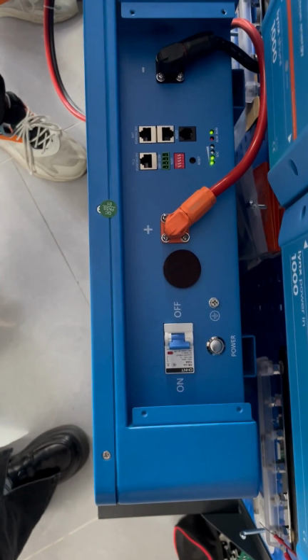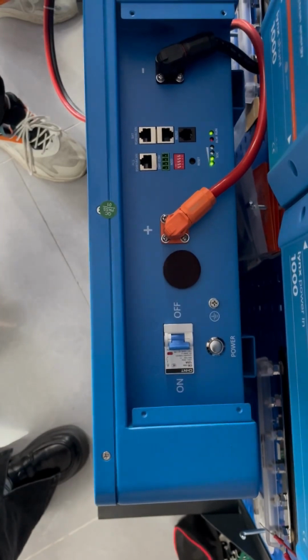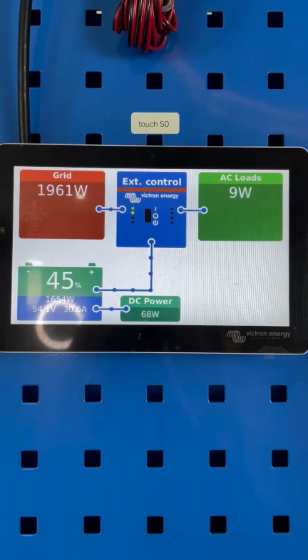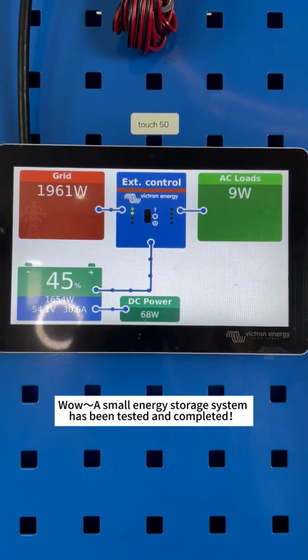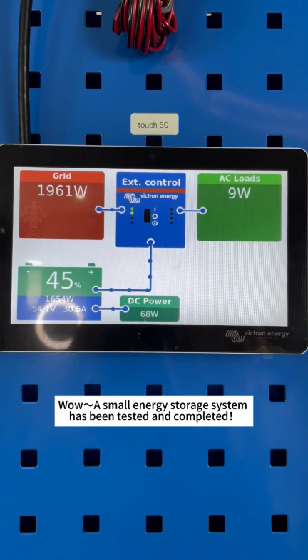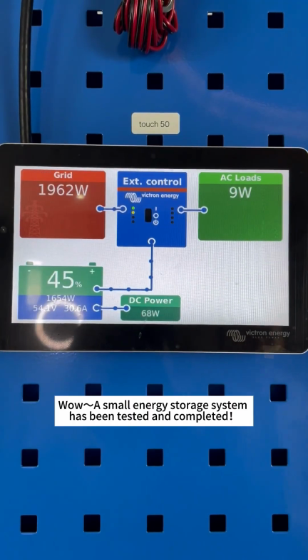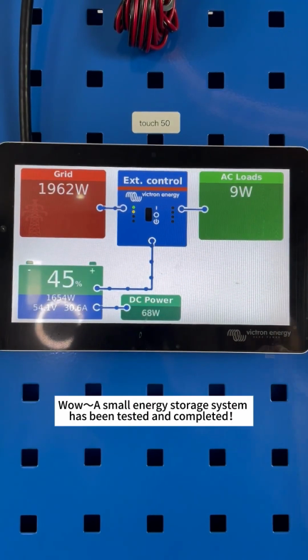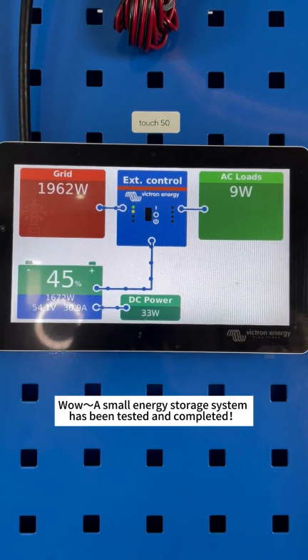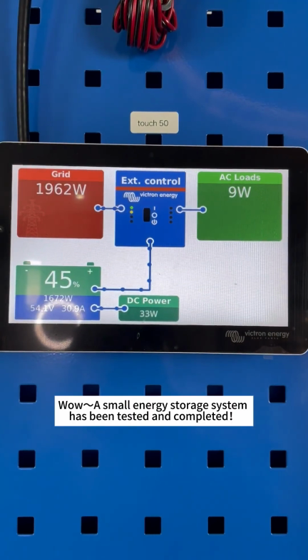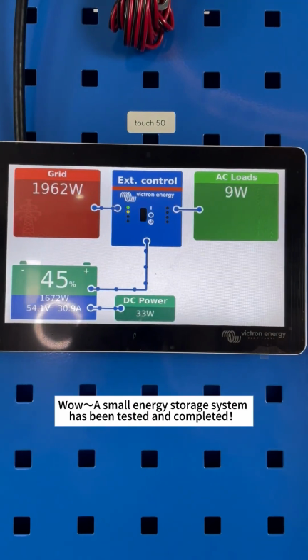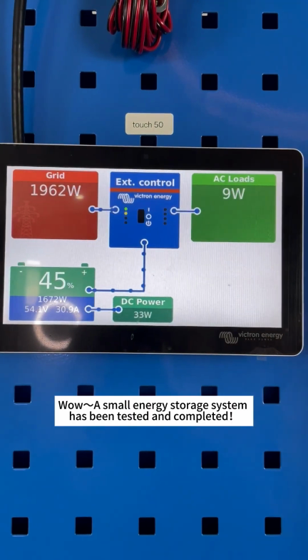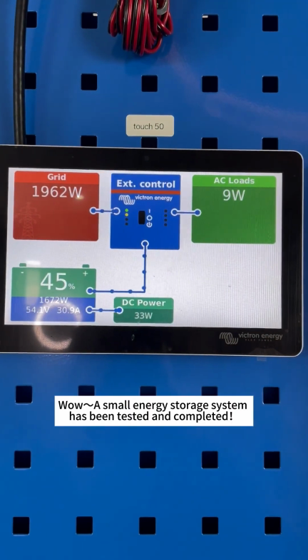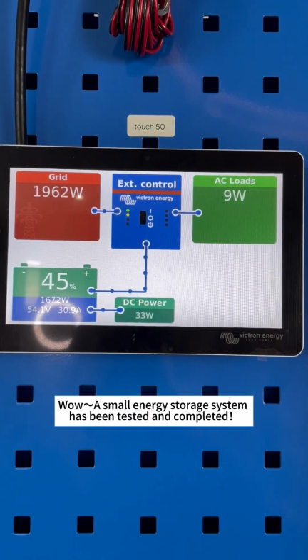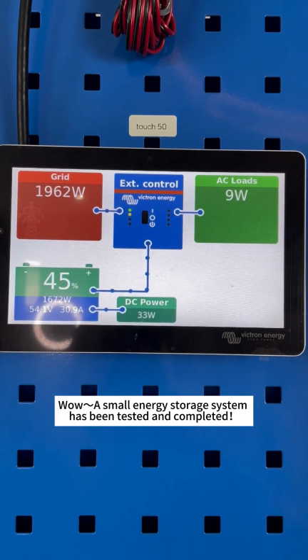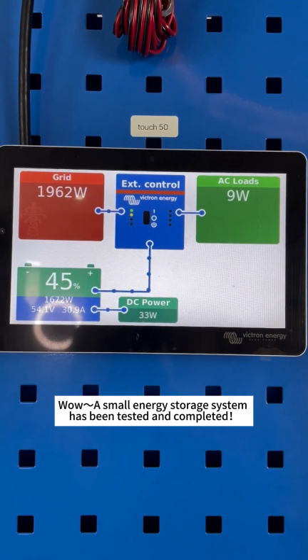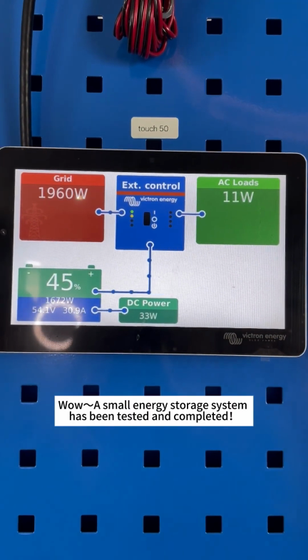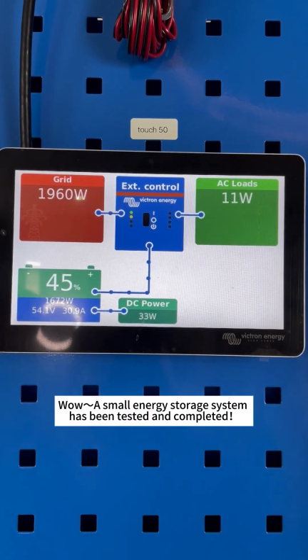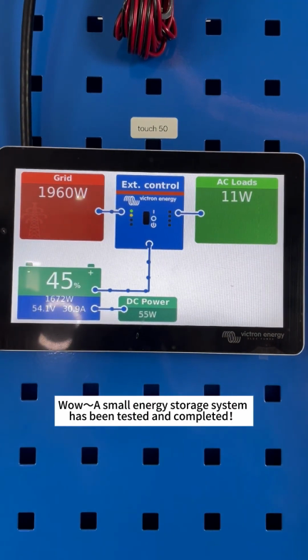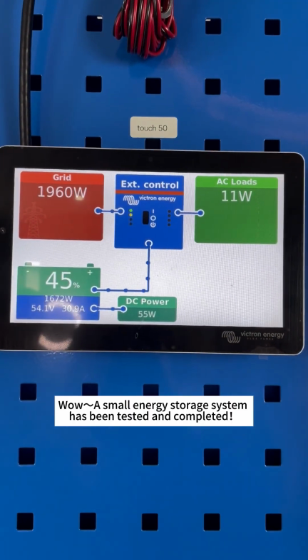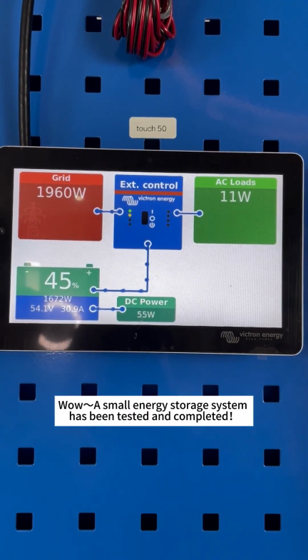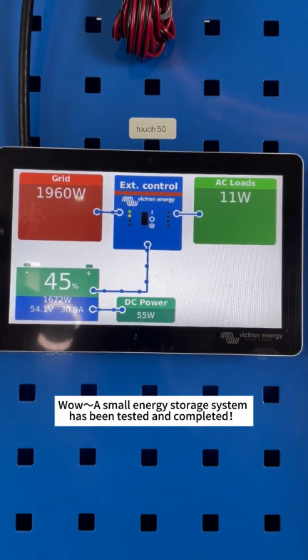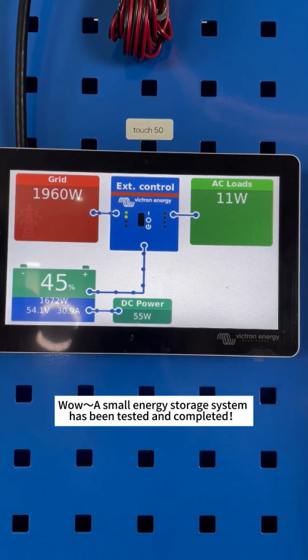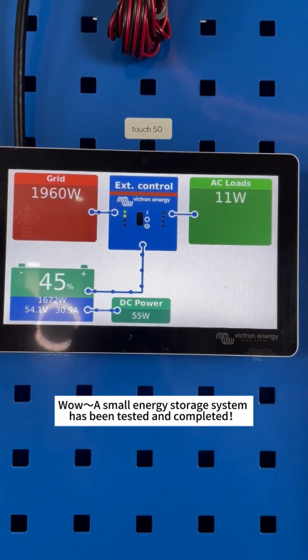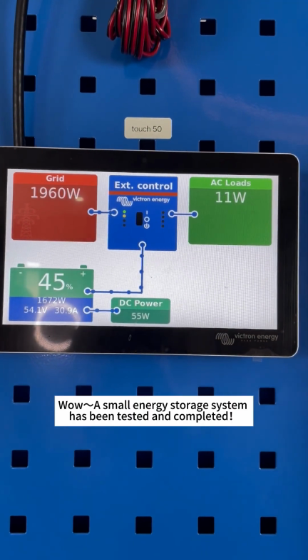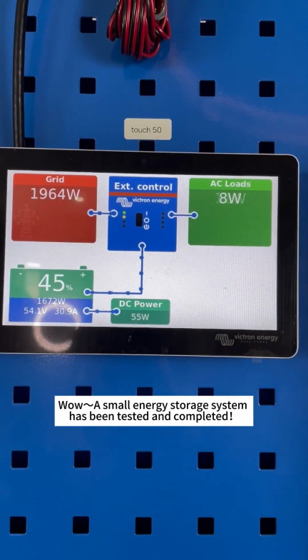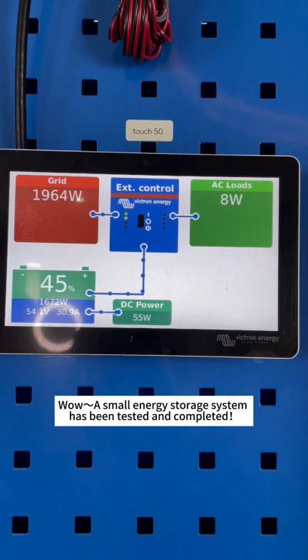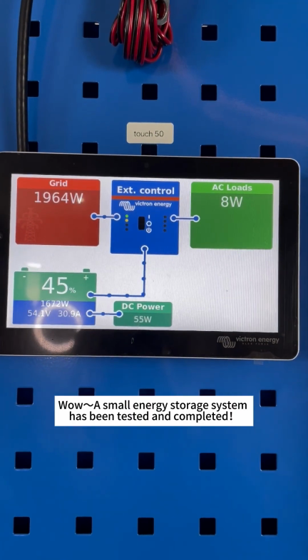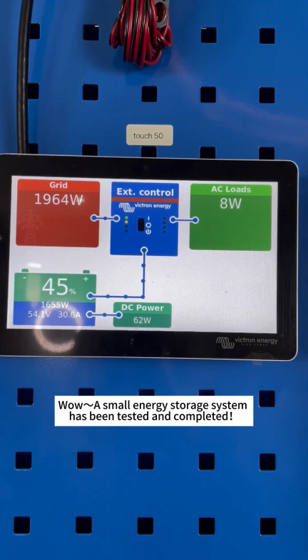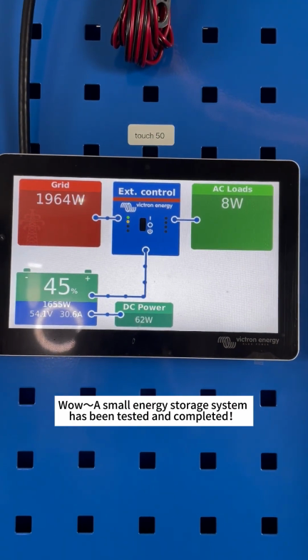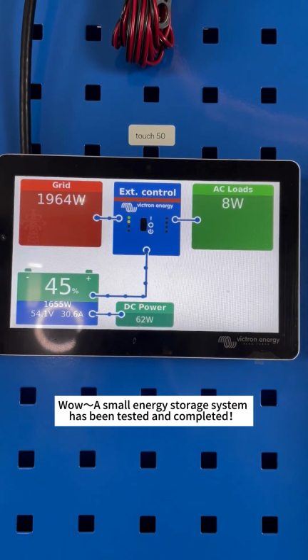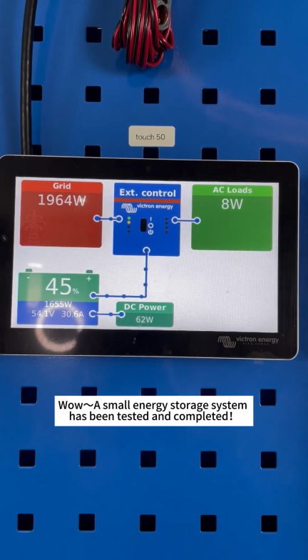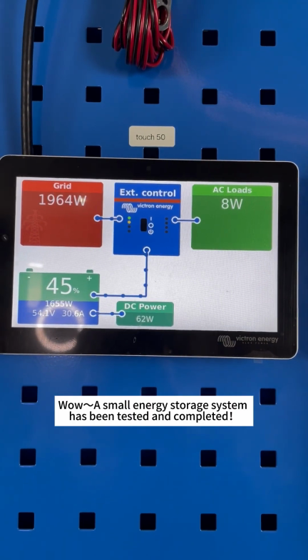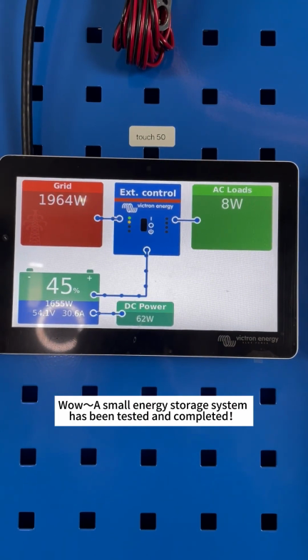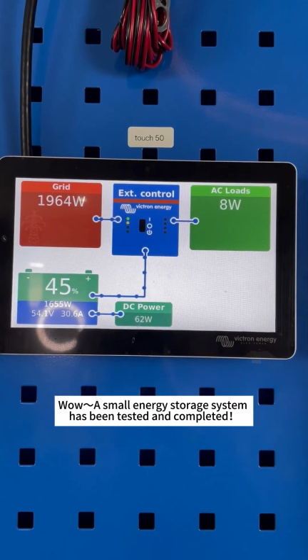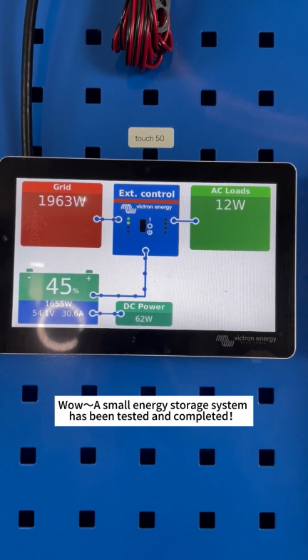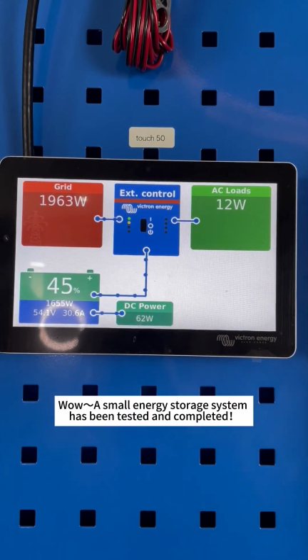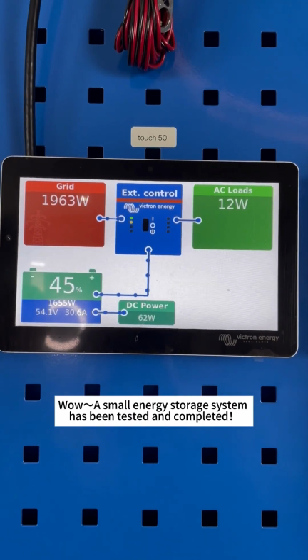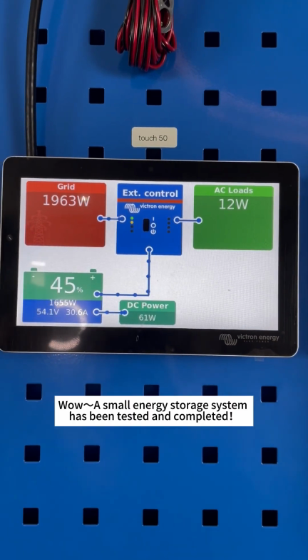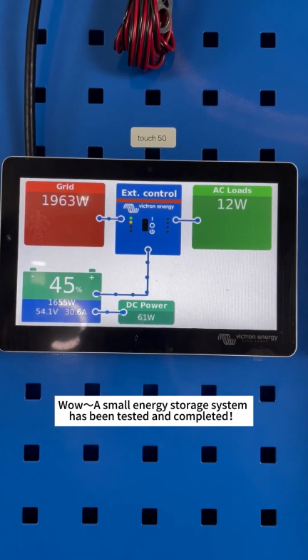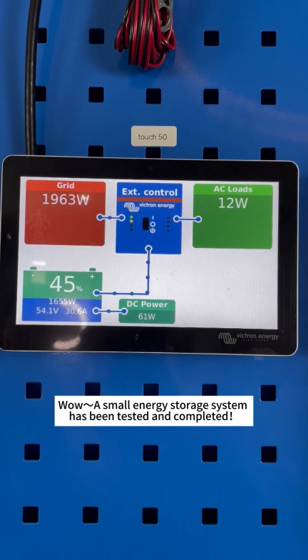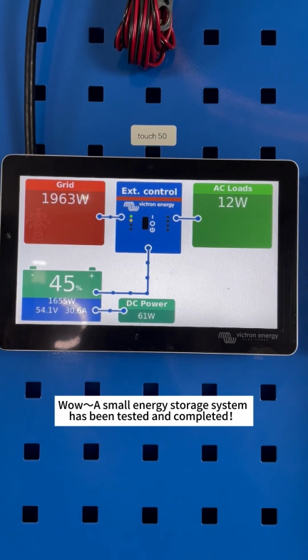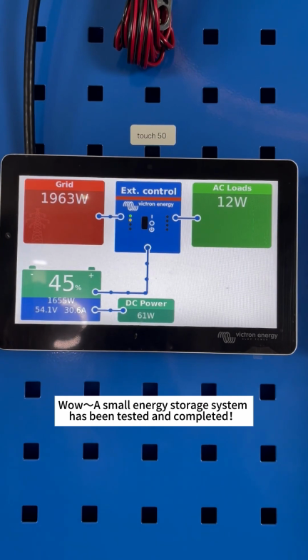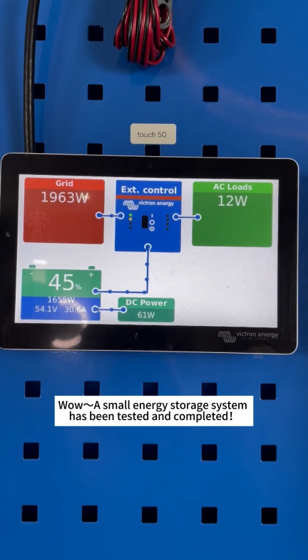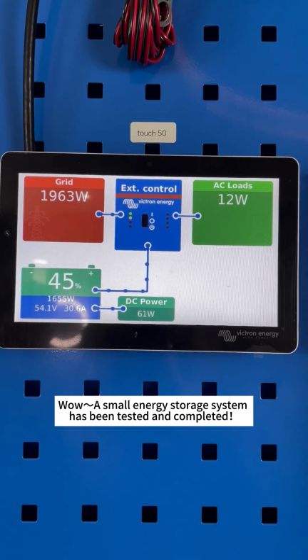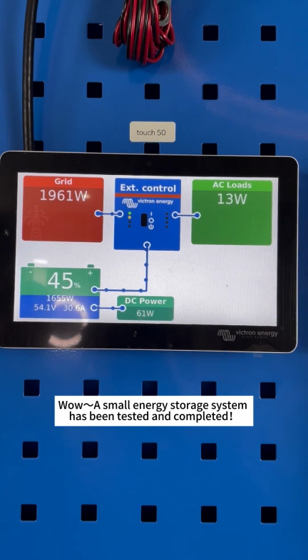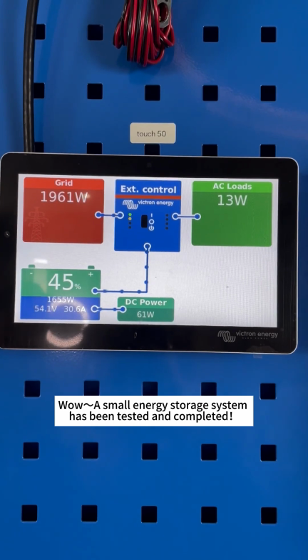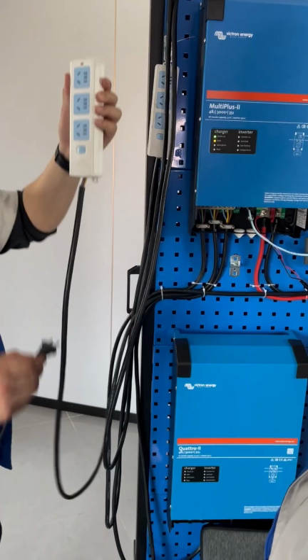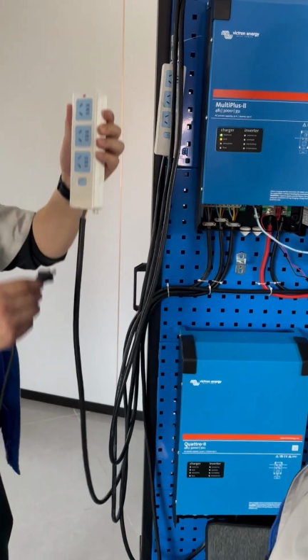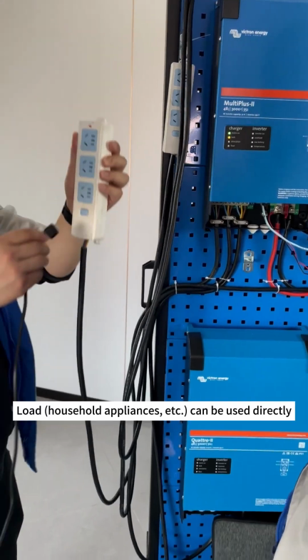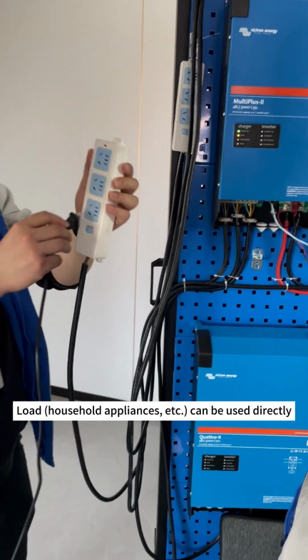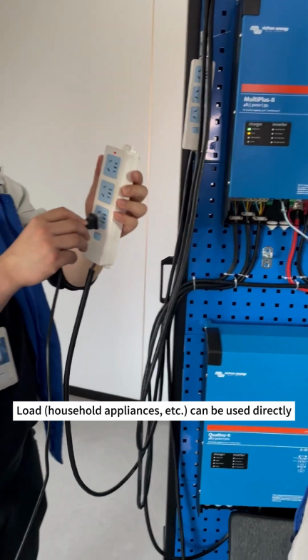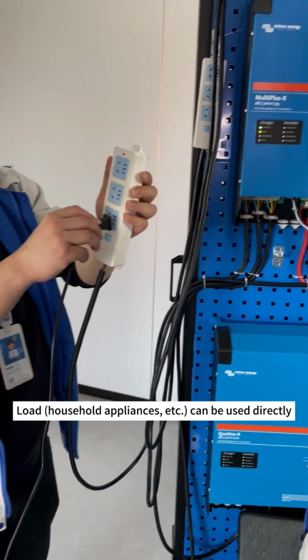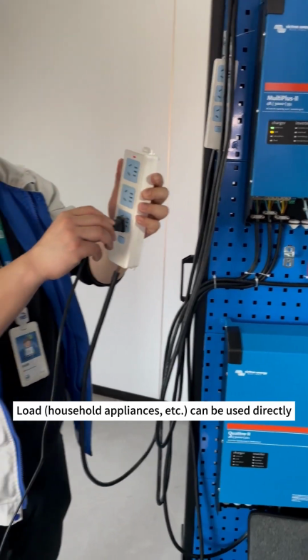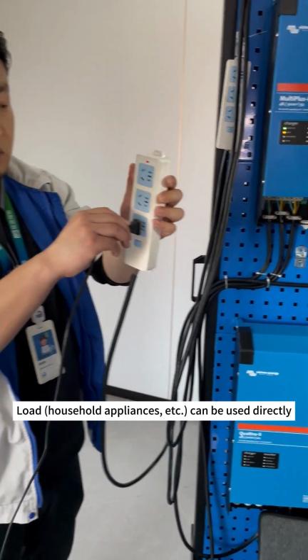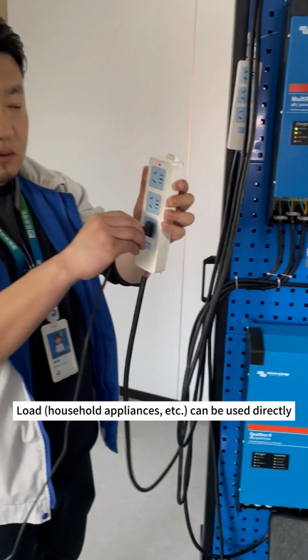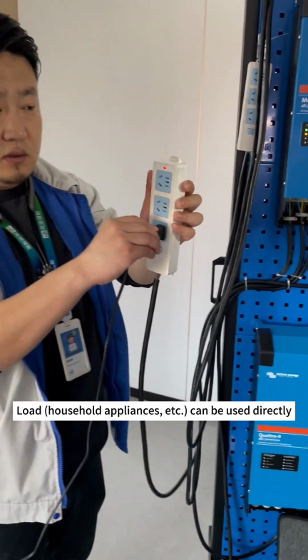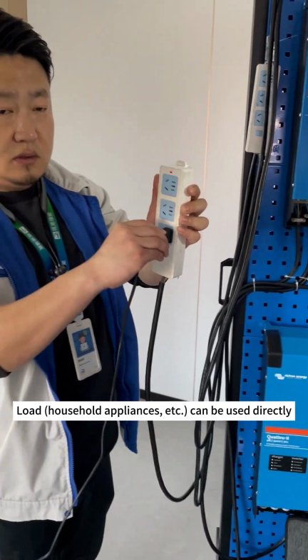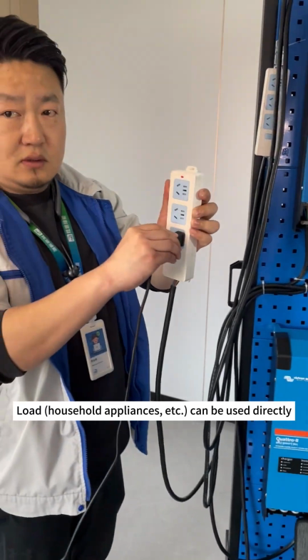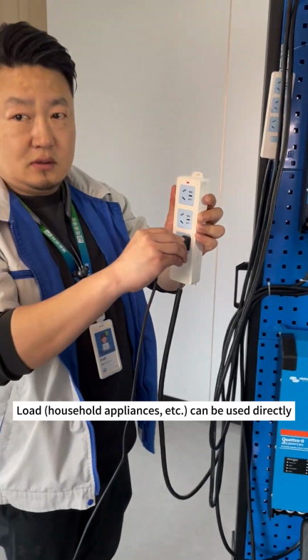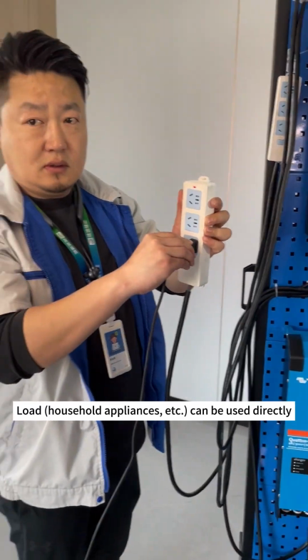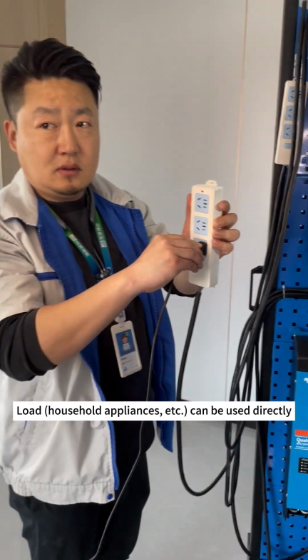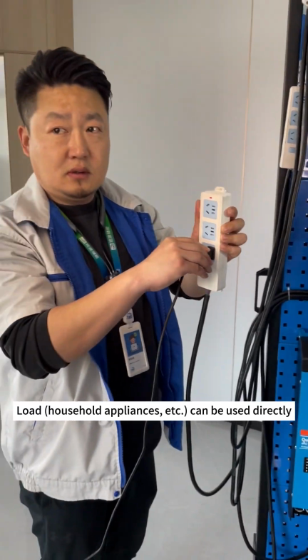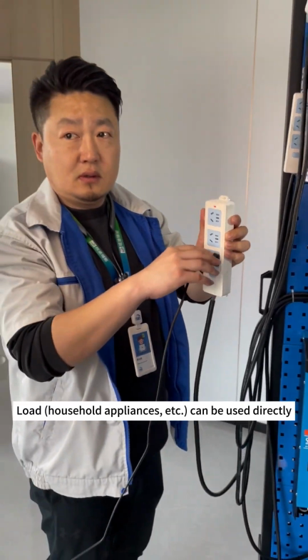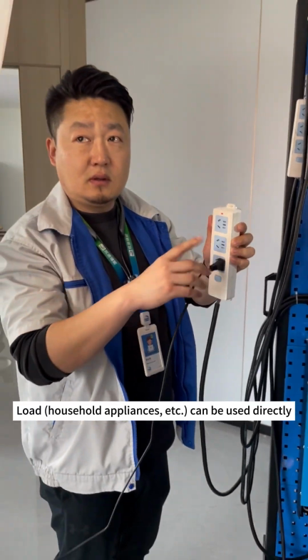Wow! A small energy storage system has been tested and completed. The load can be used directly.